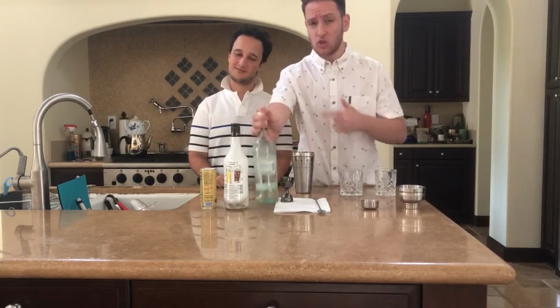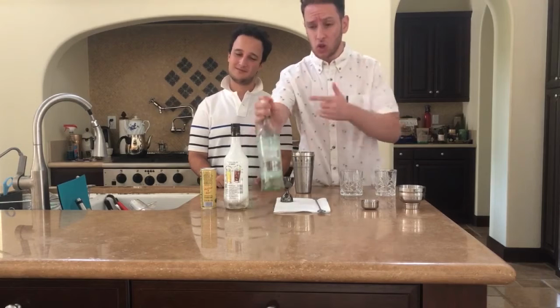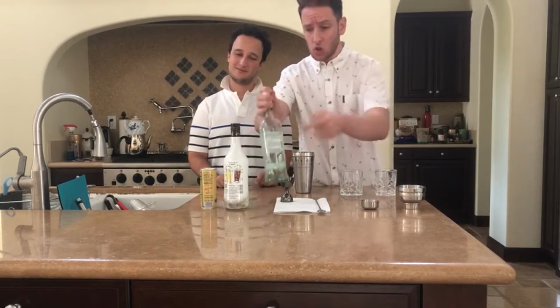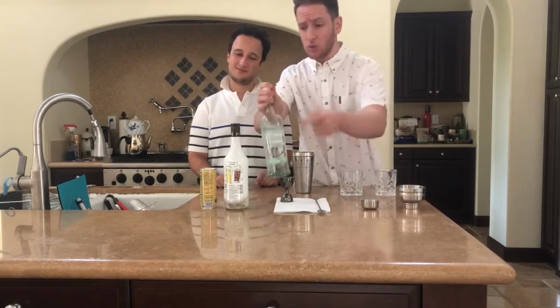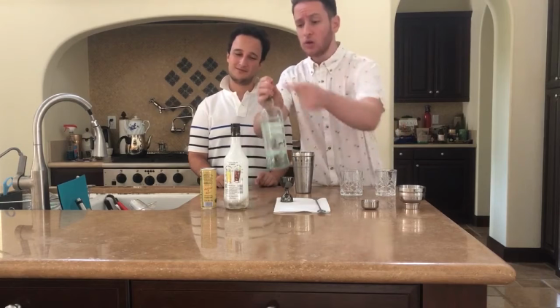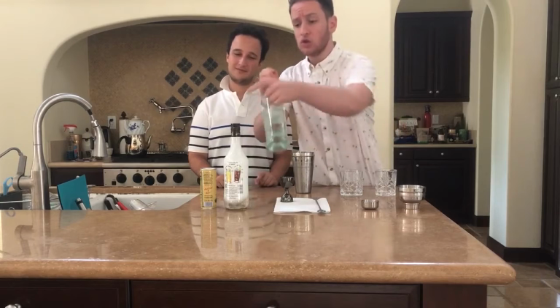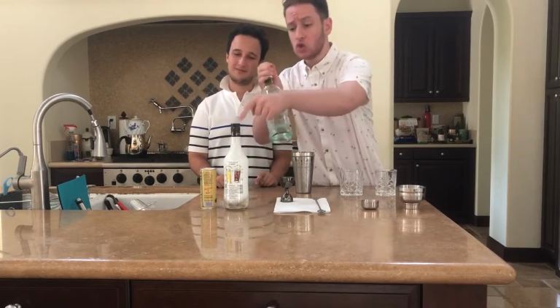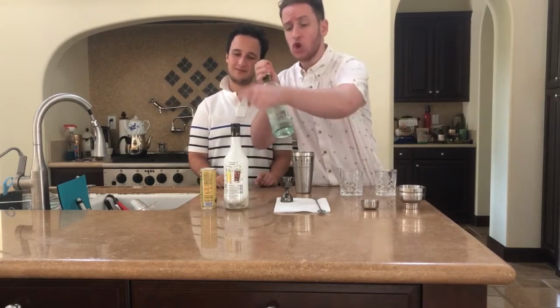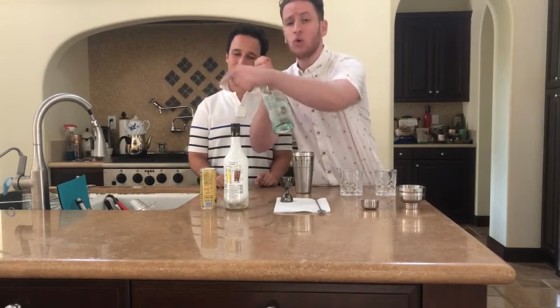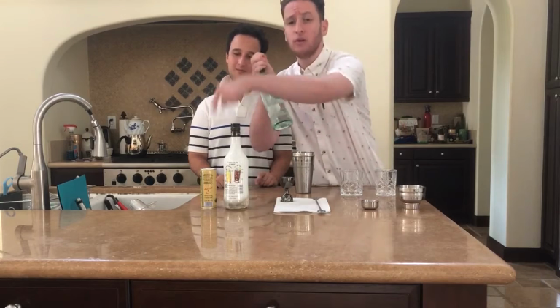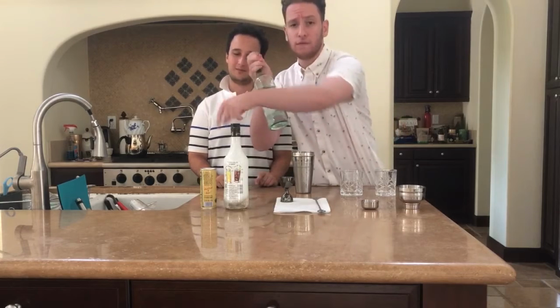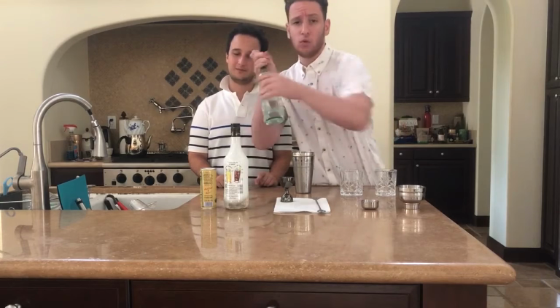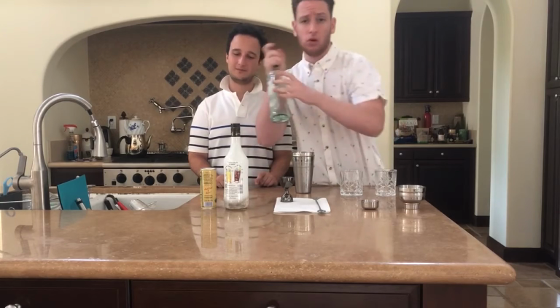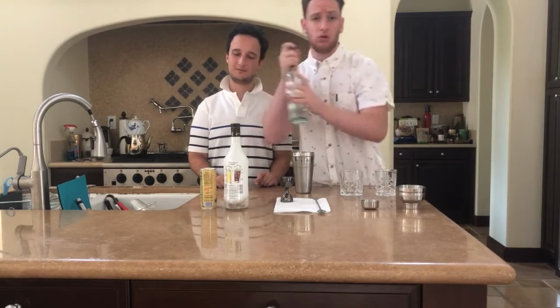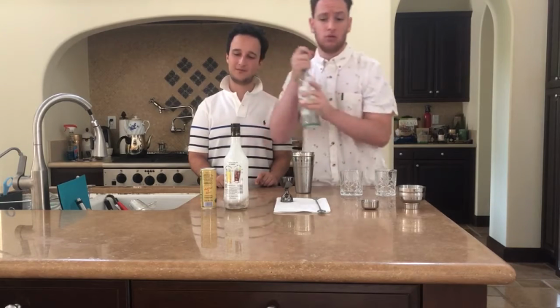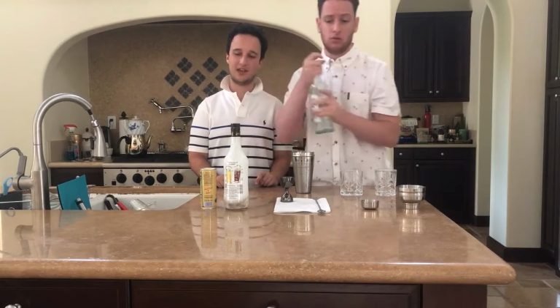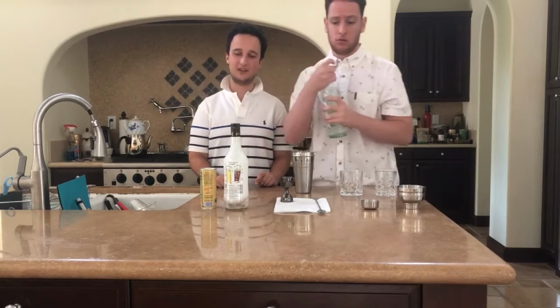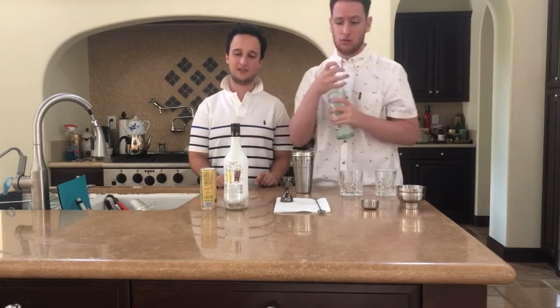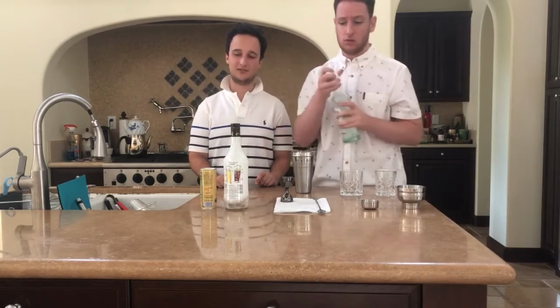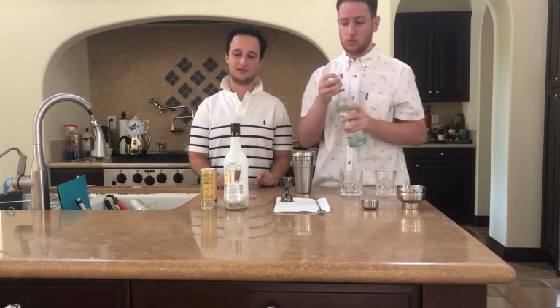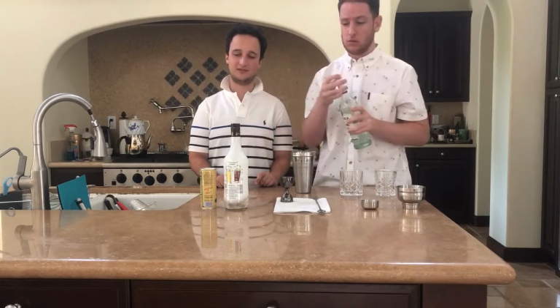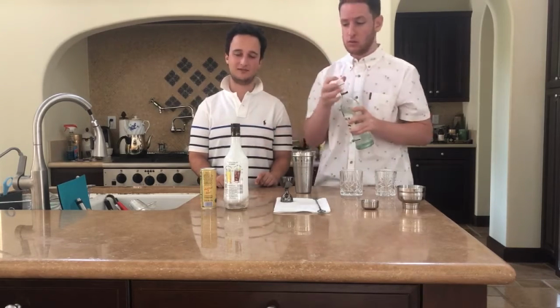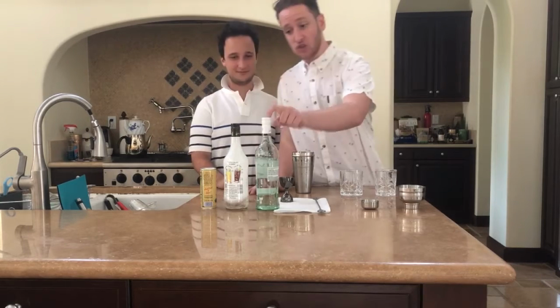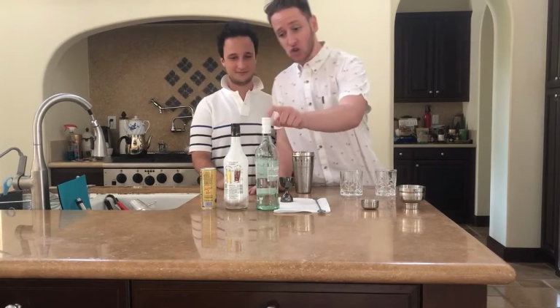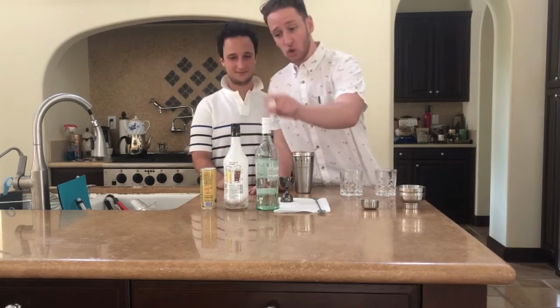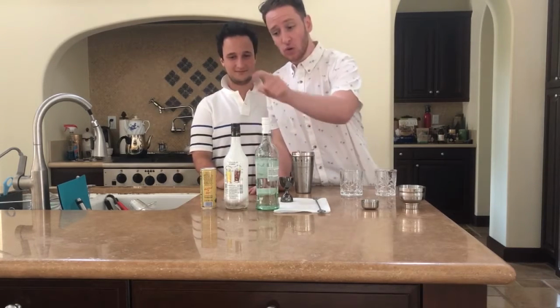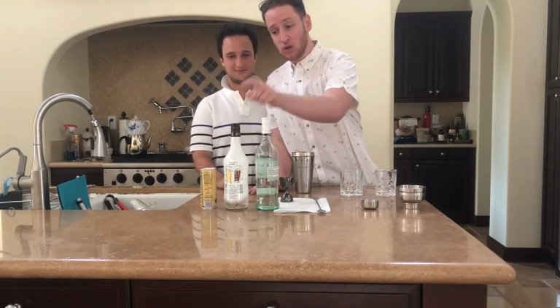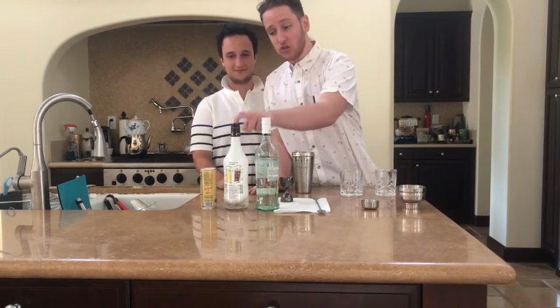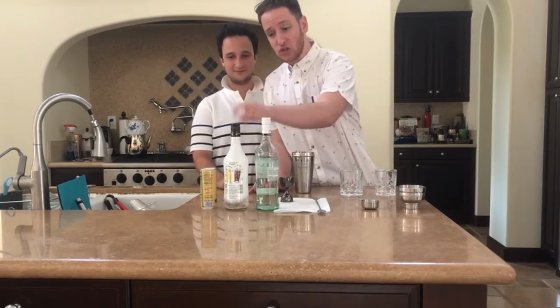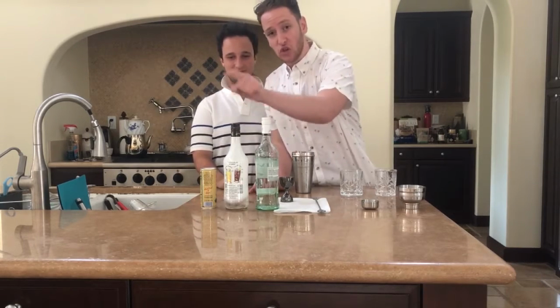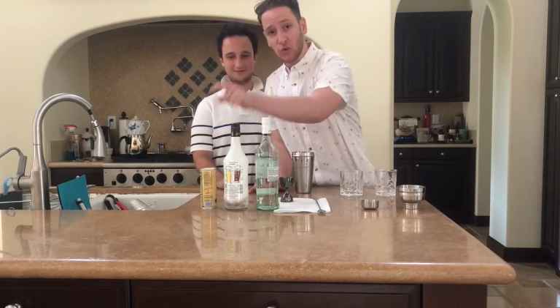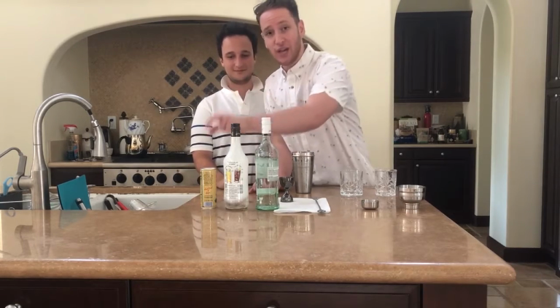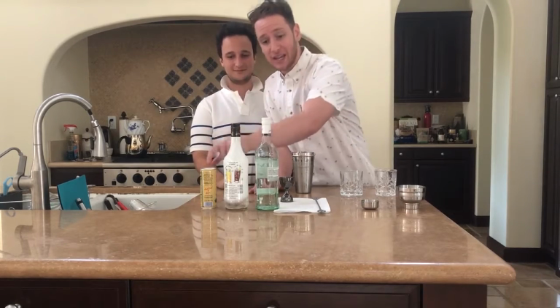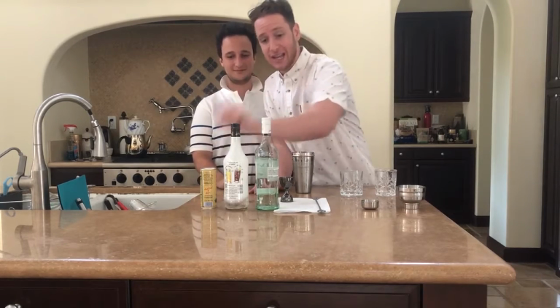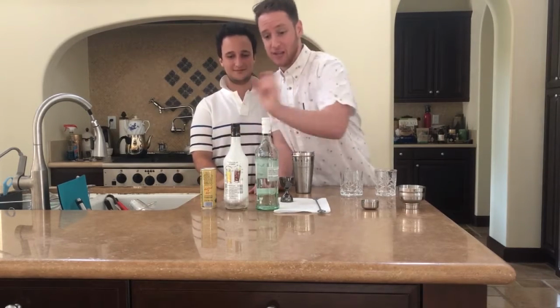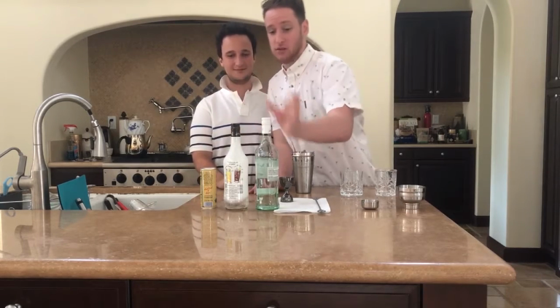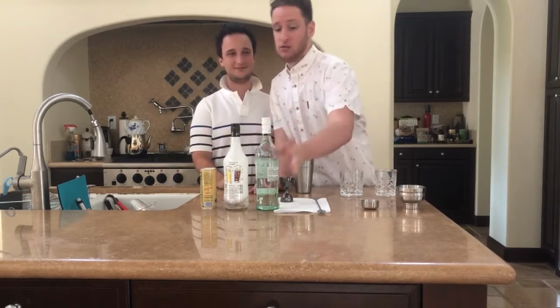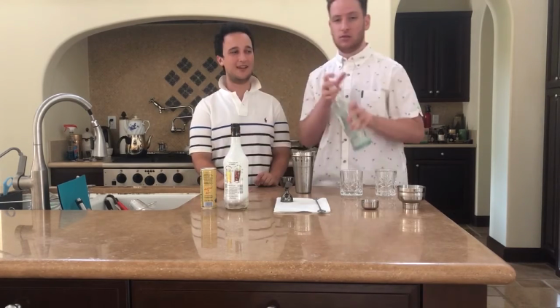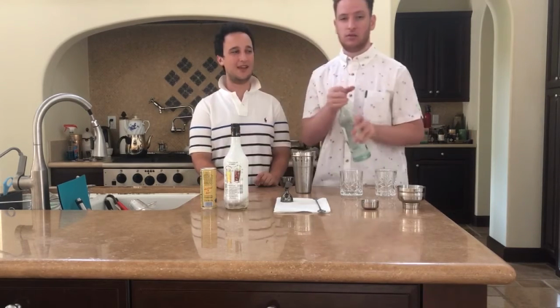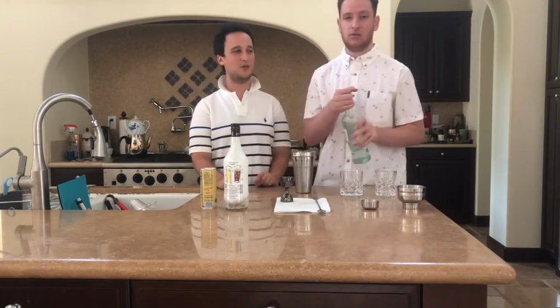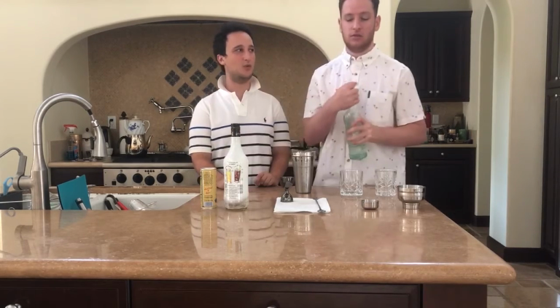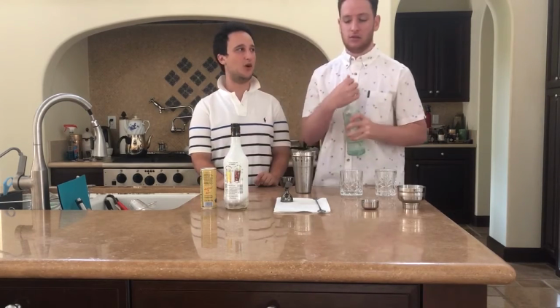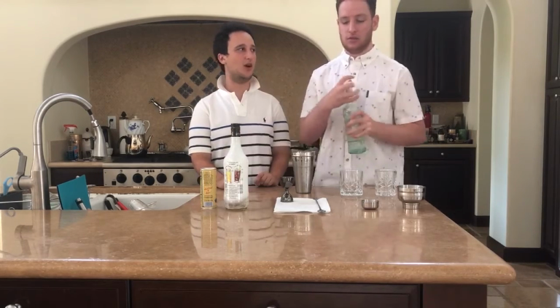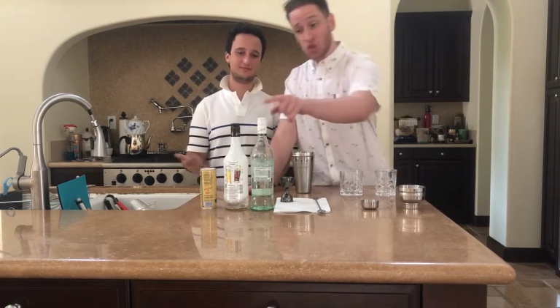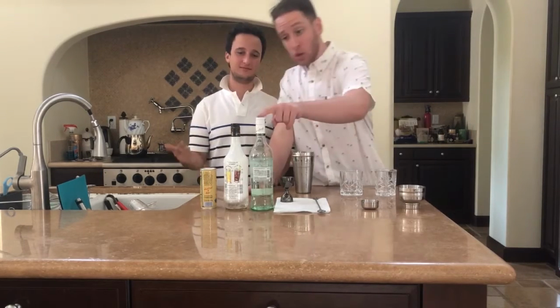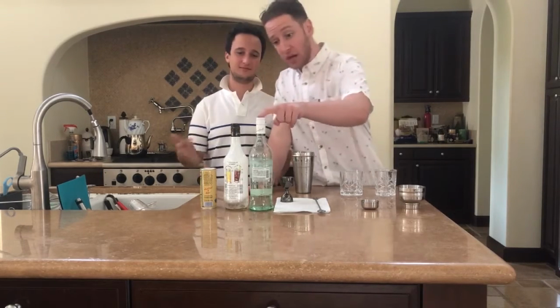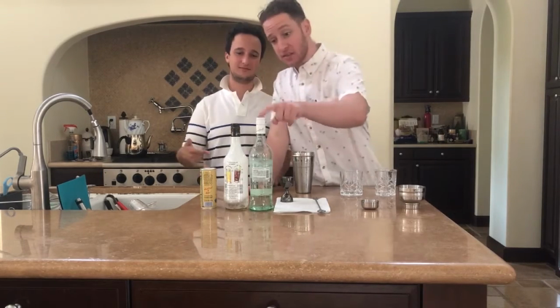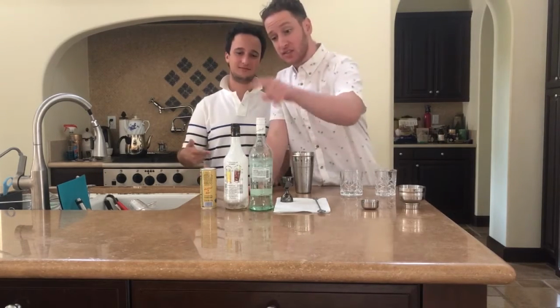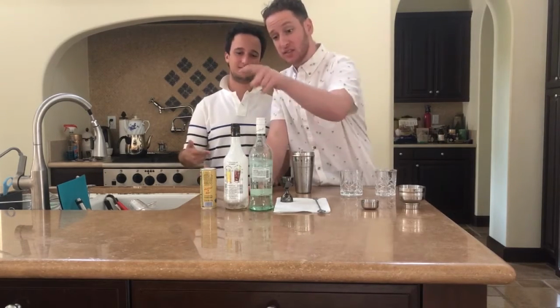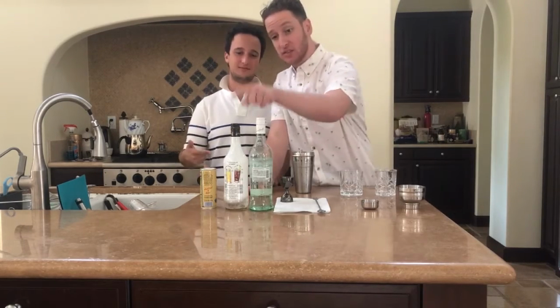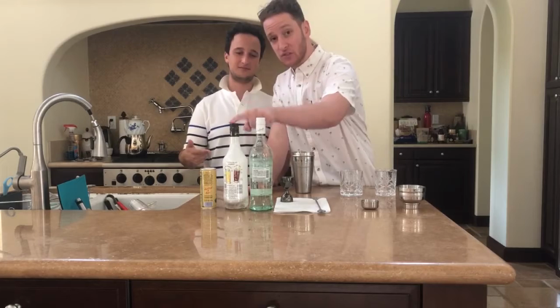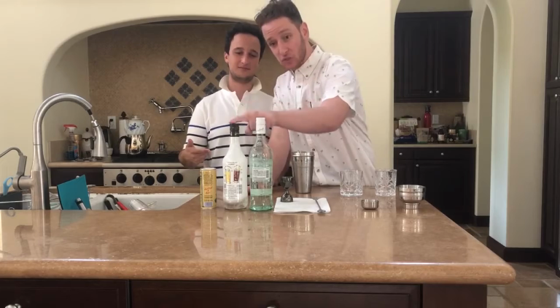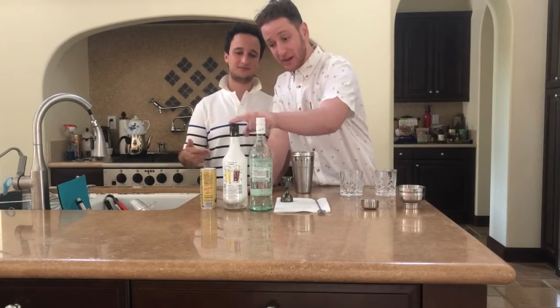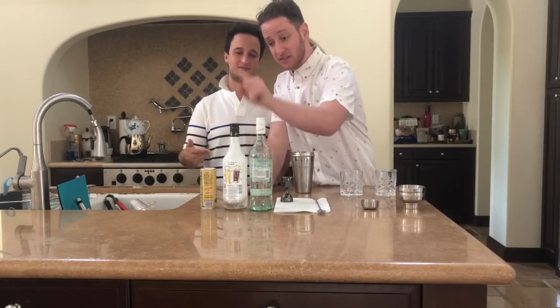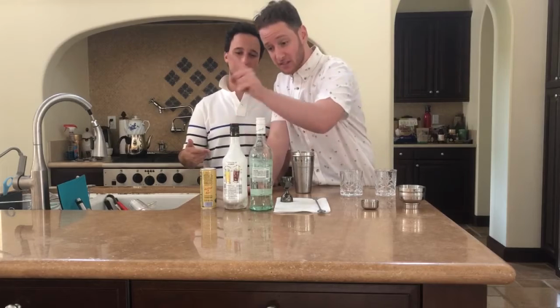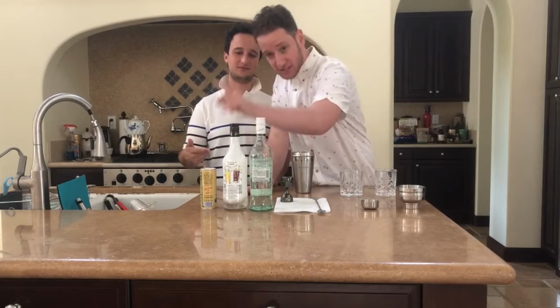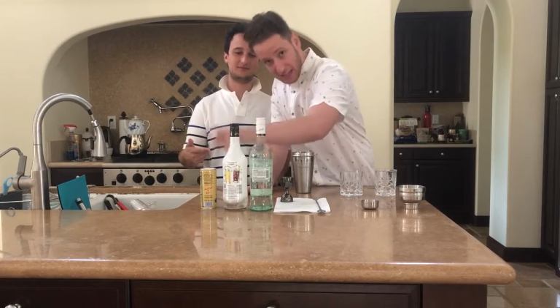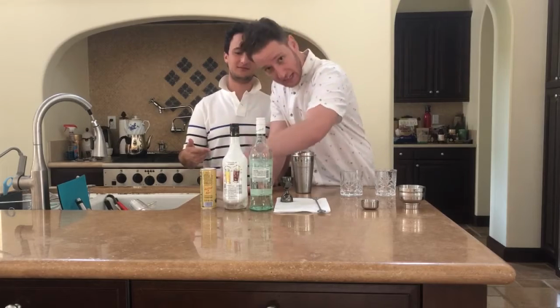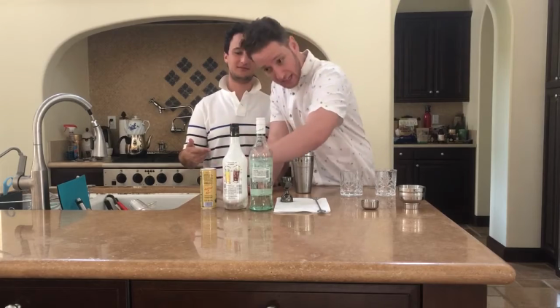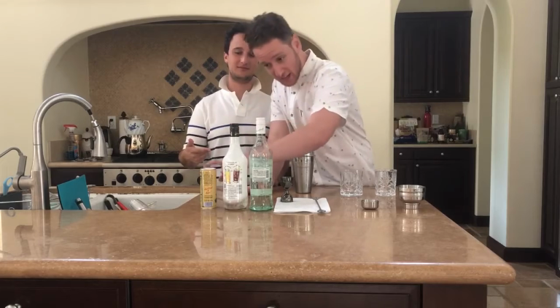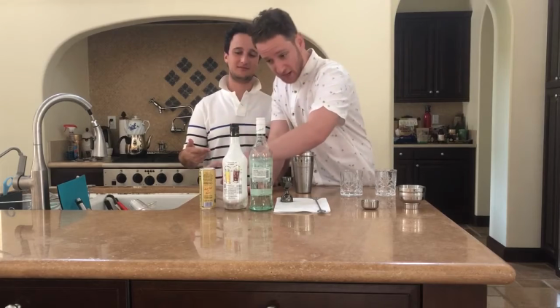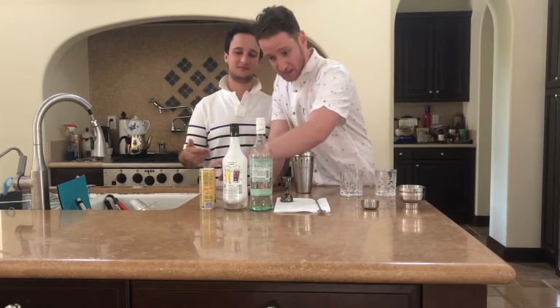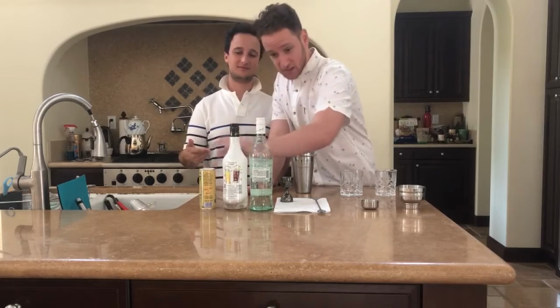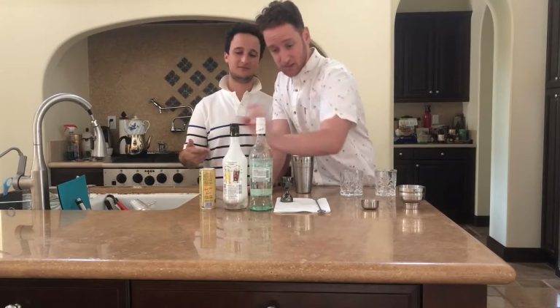Two, two, and four. Eight. Two ounces, two ounces, and eight ounces.